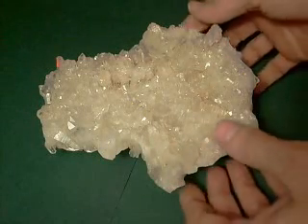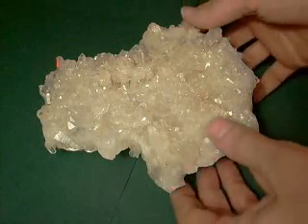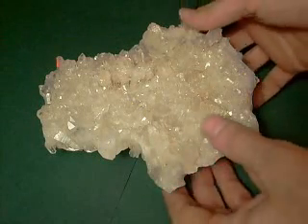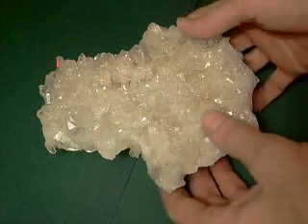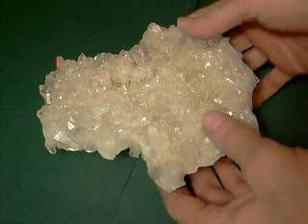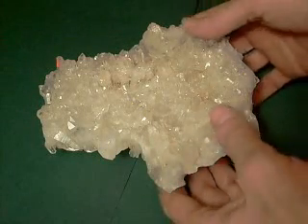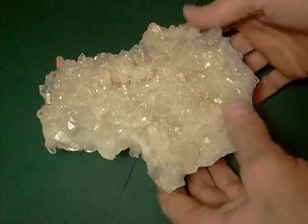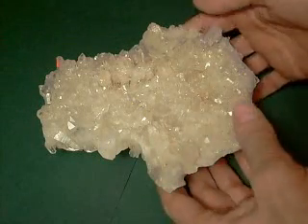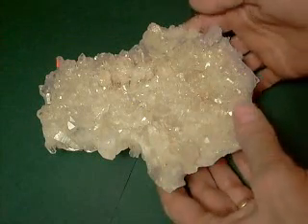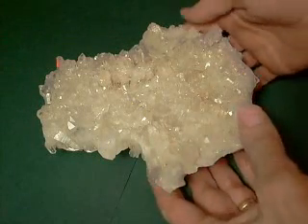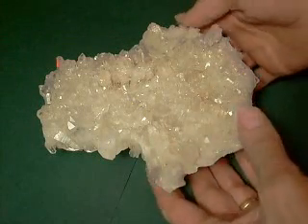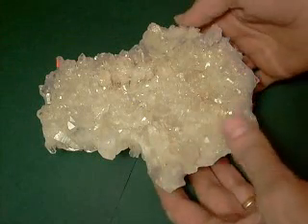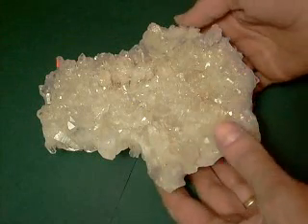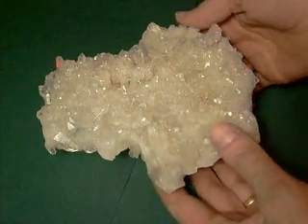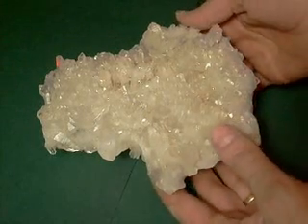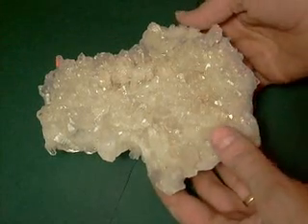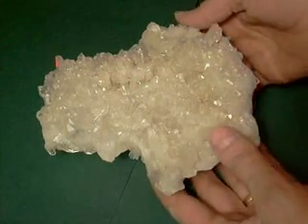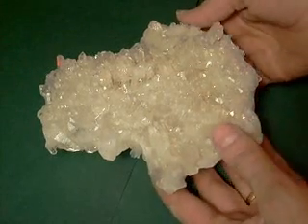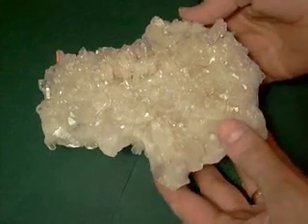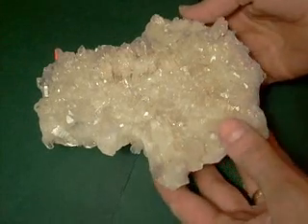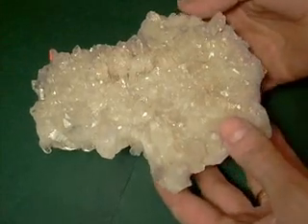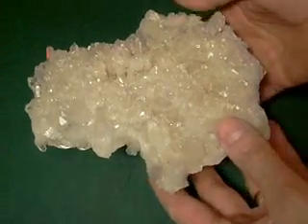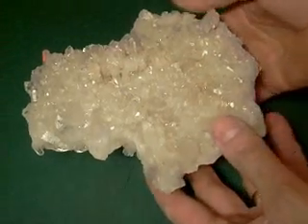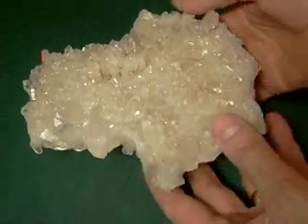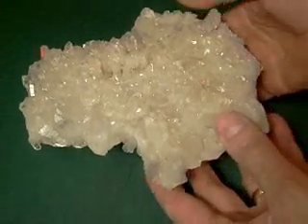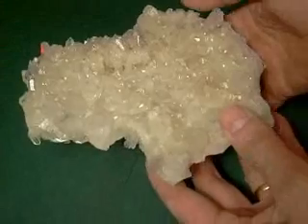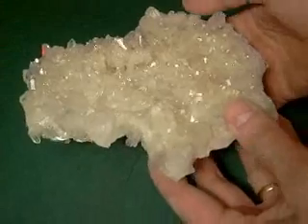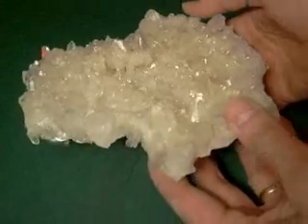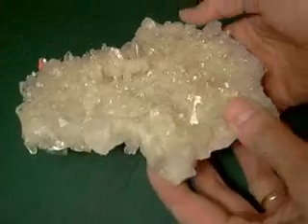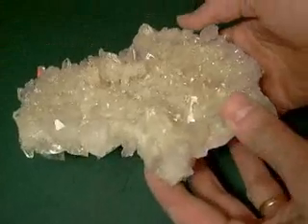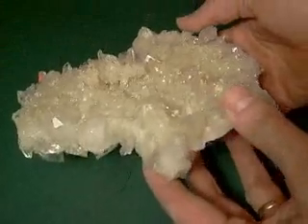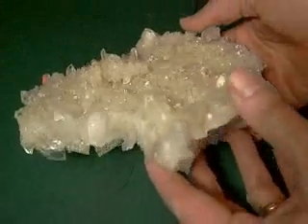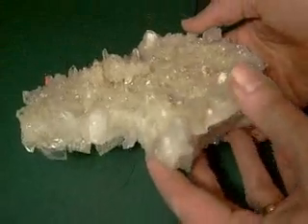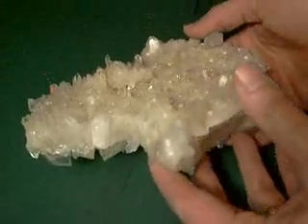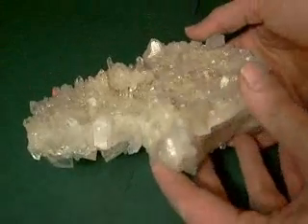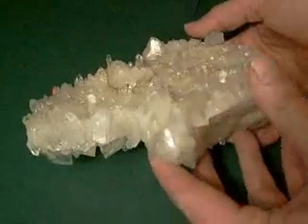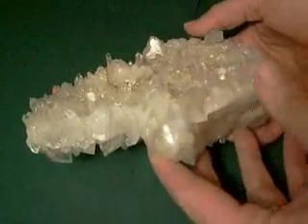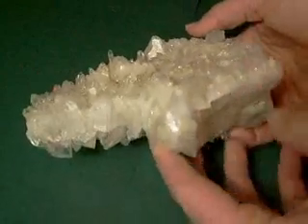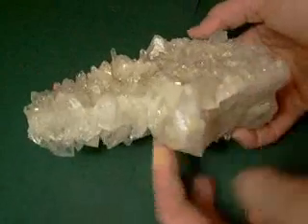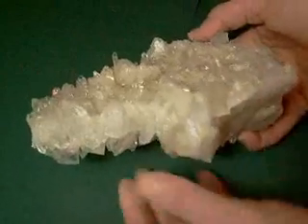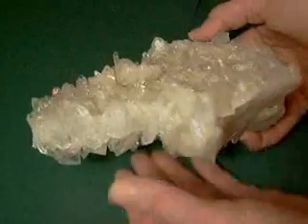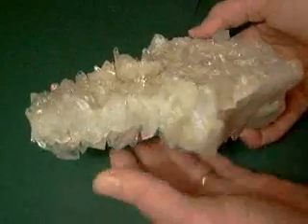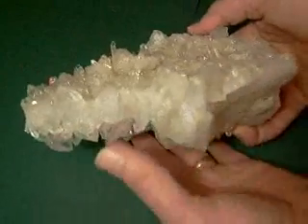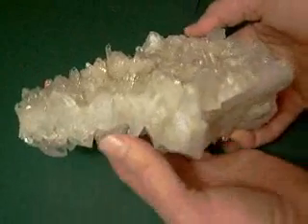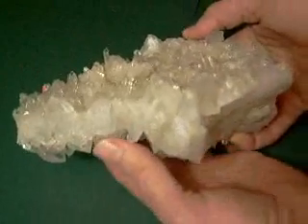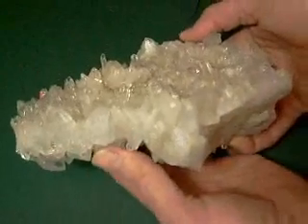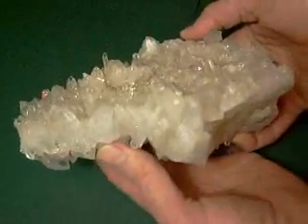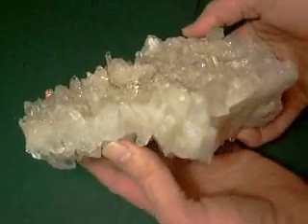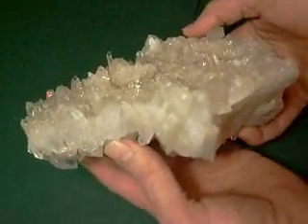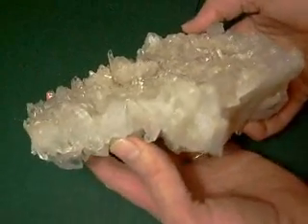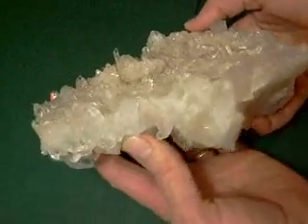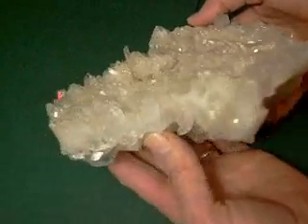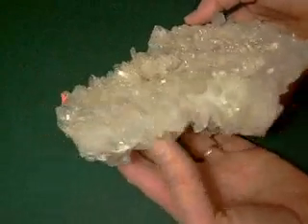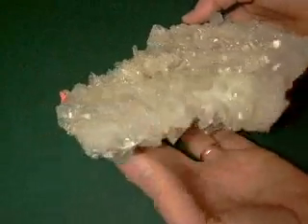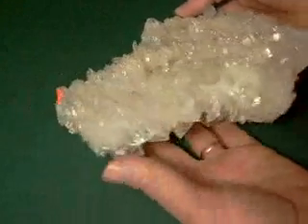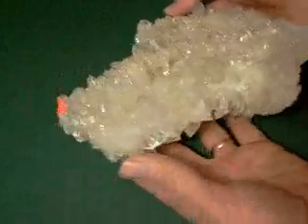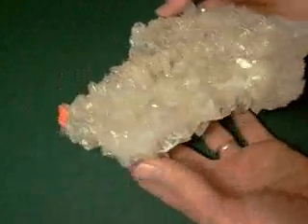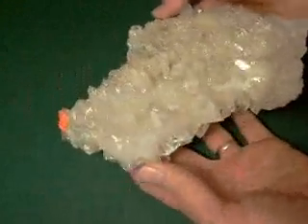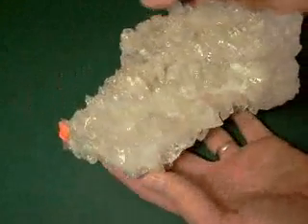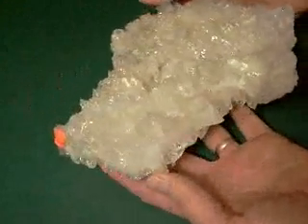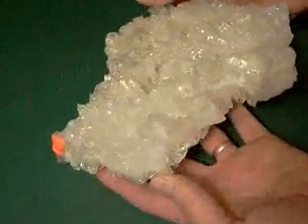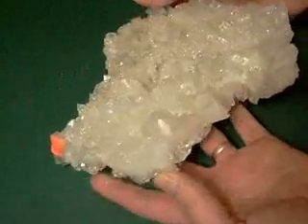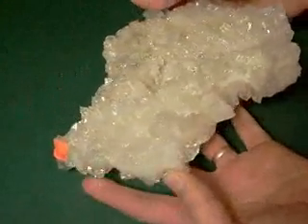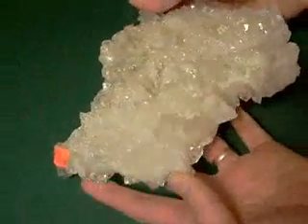This is a large quartz cluster from Arkansas. It's good on both sides.